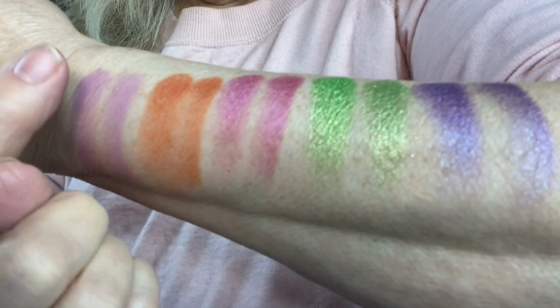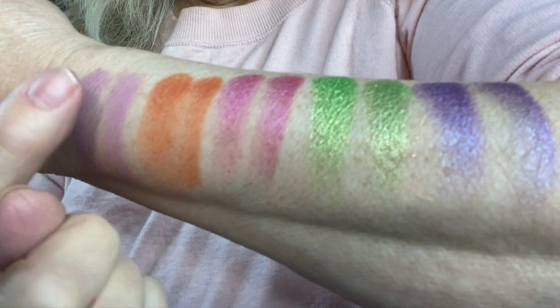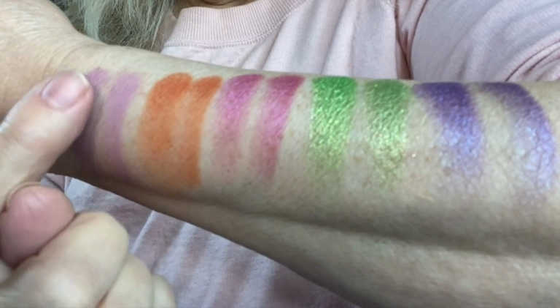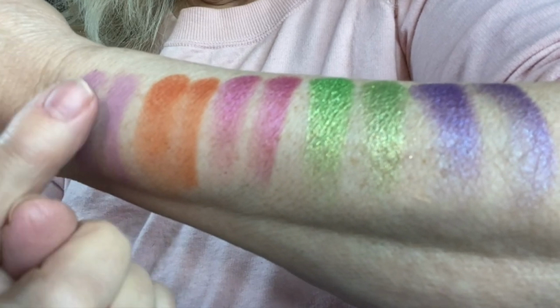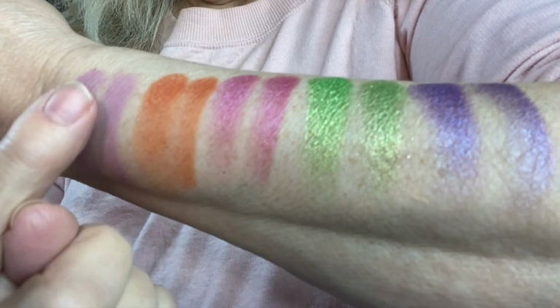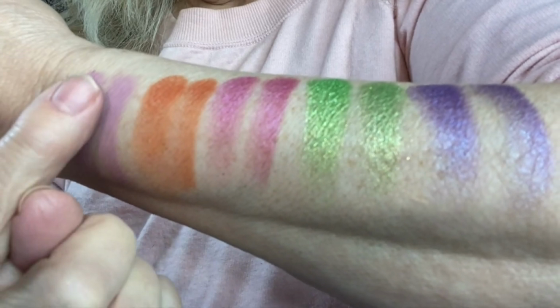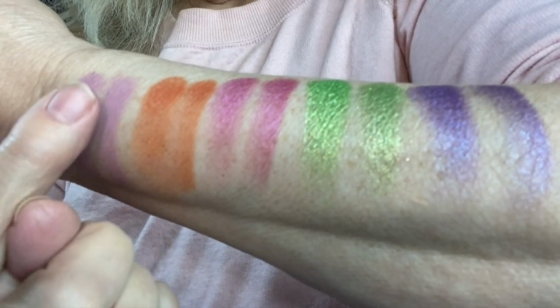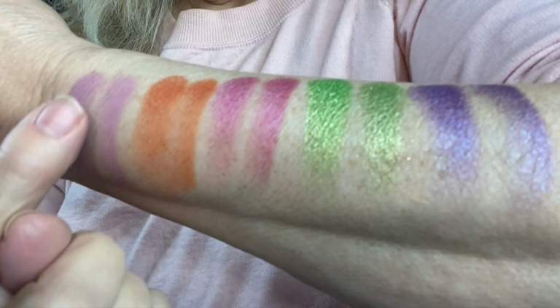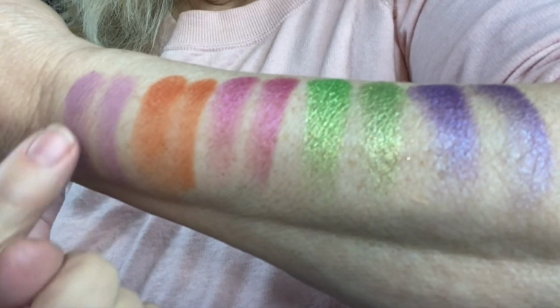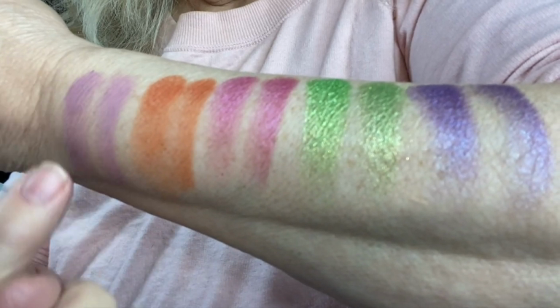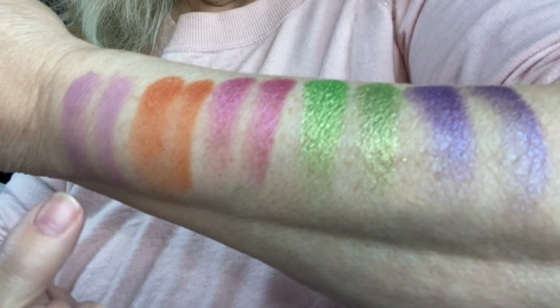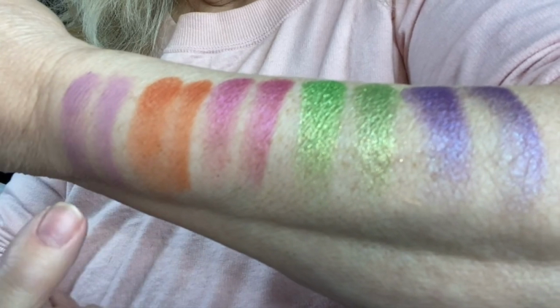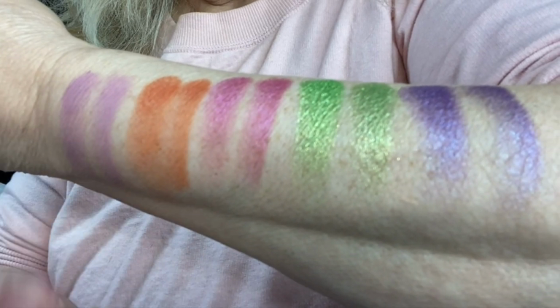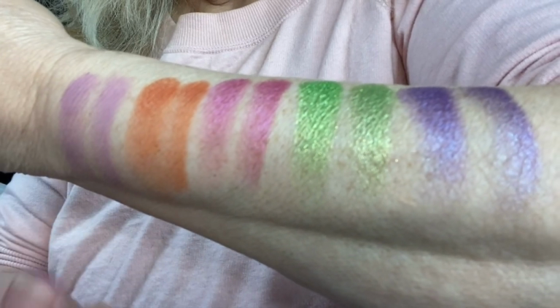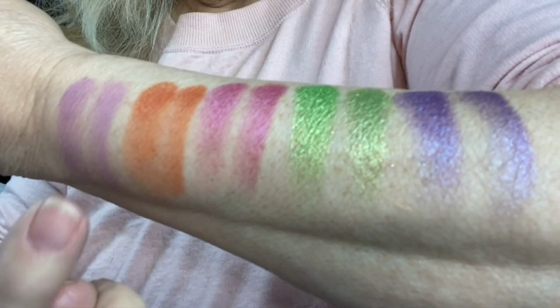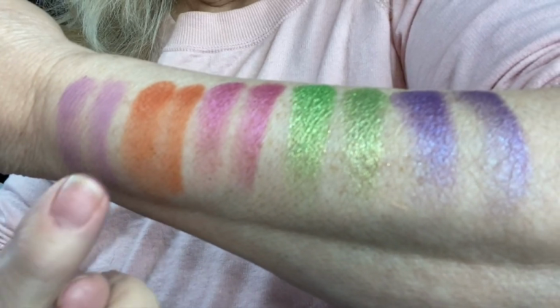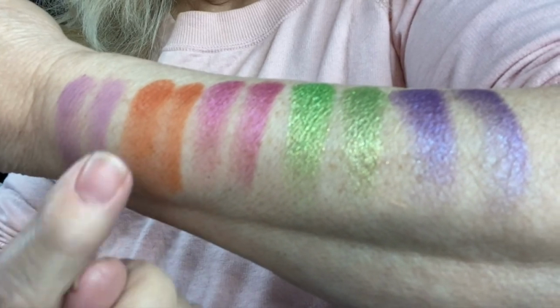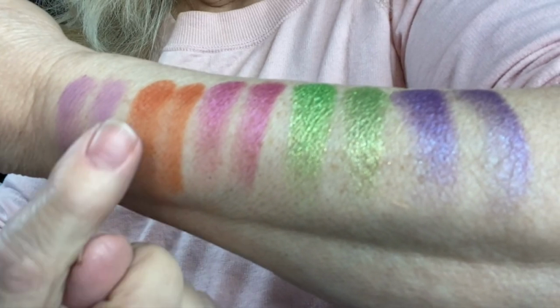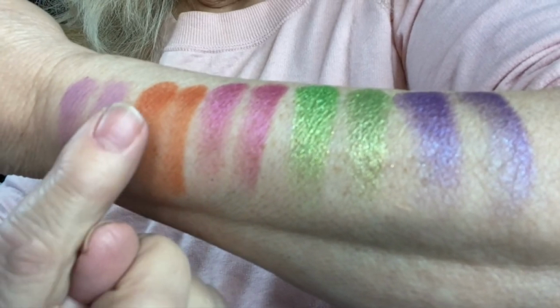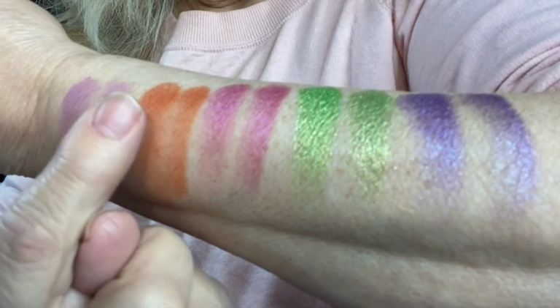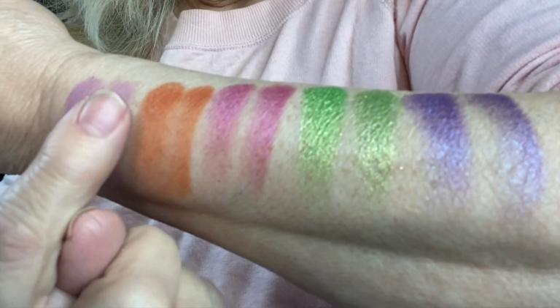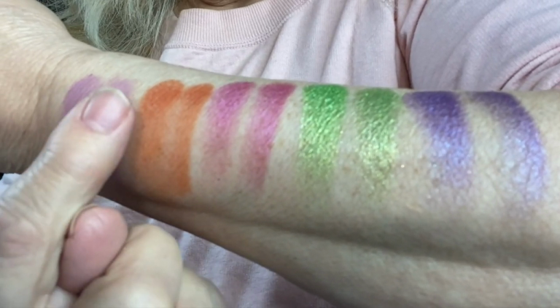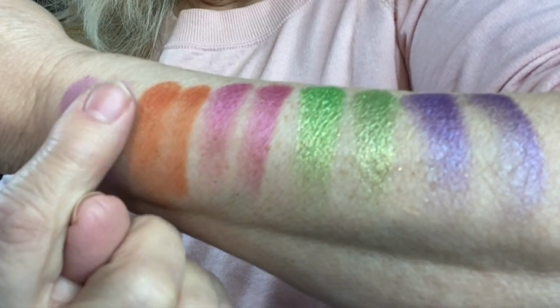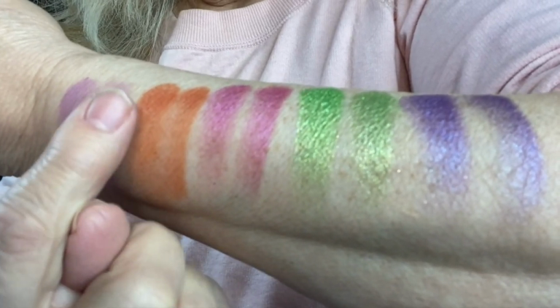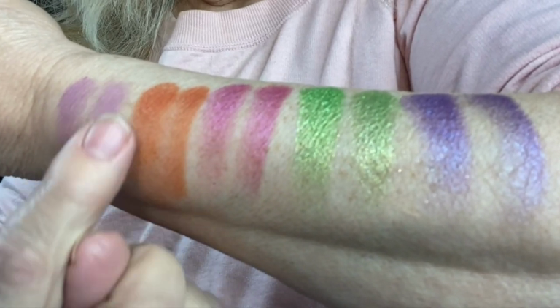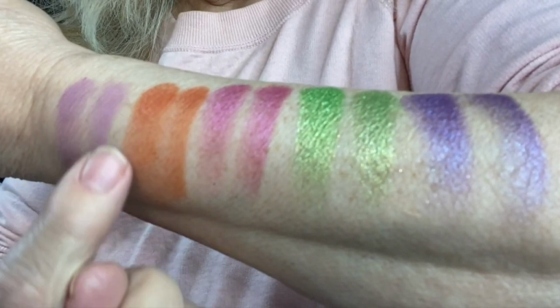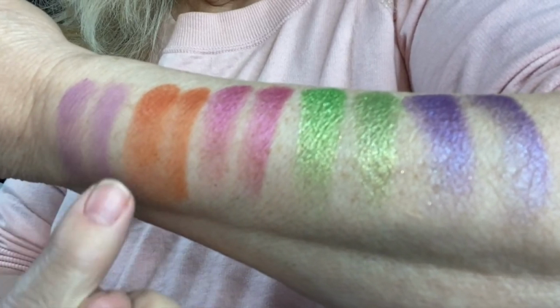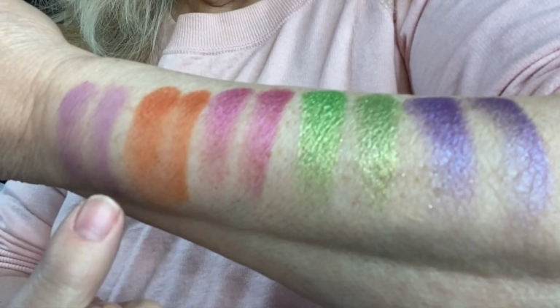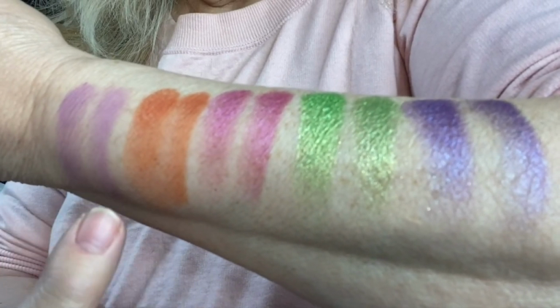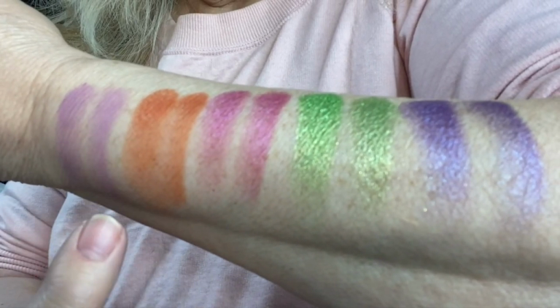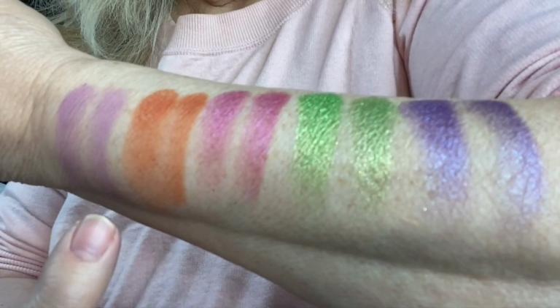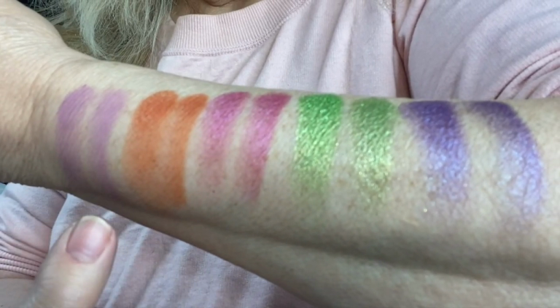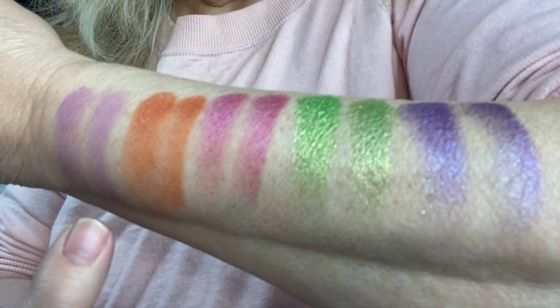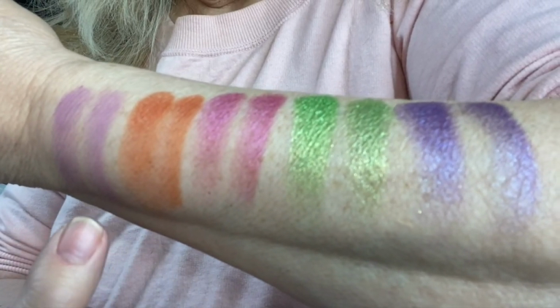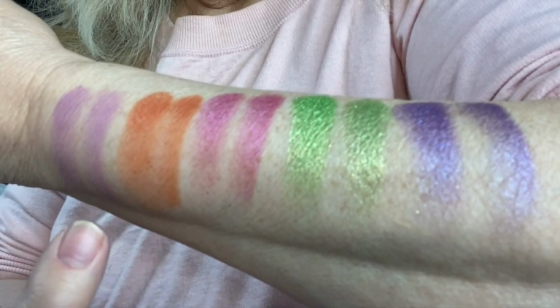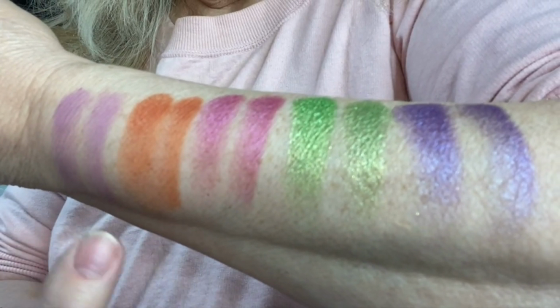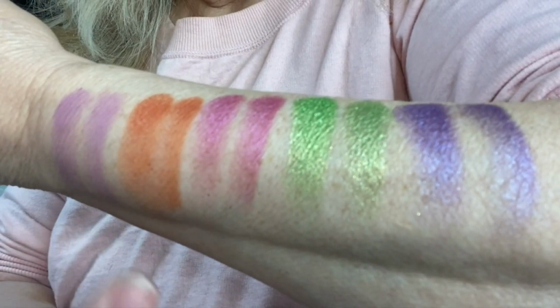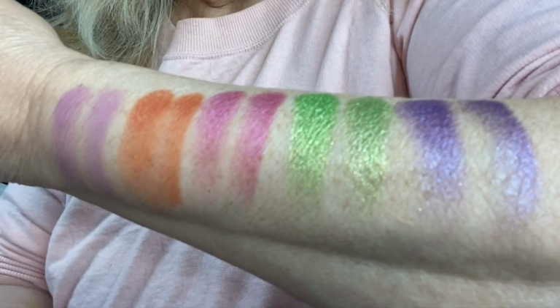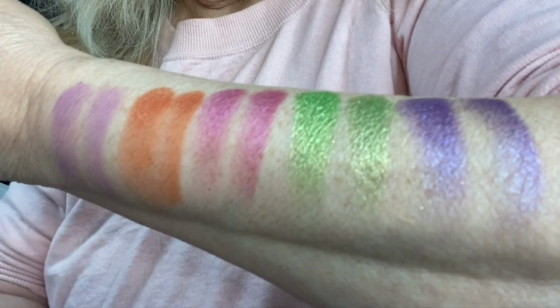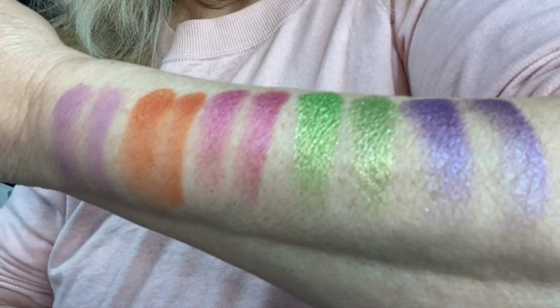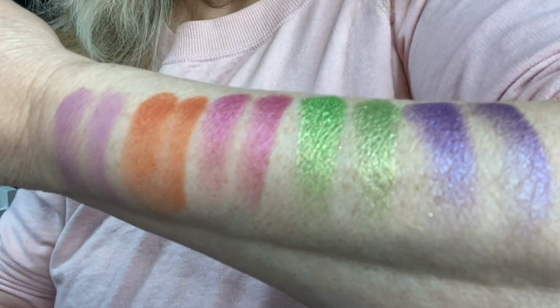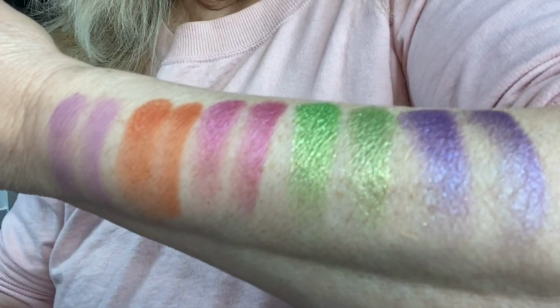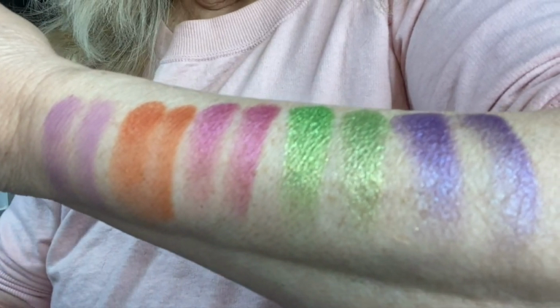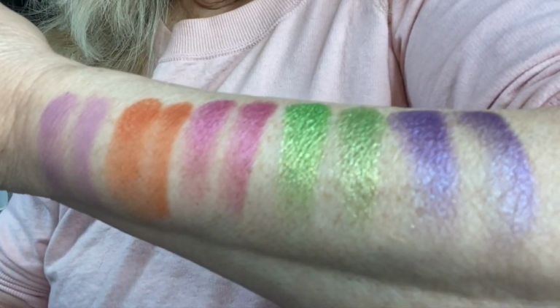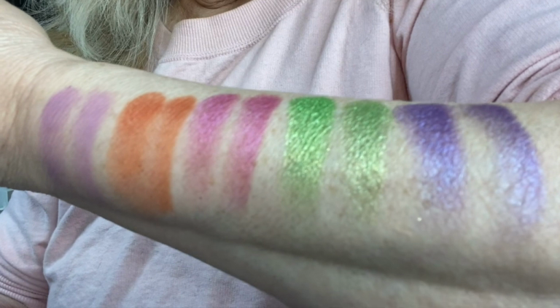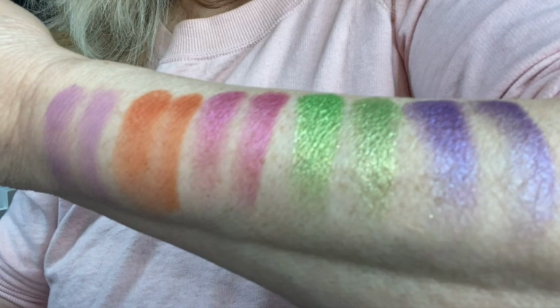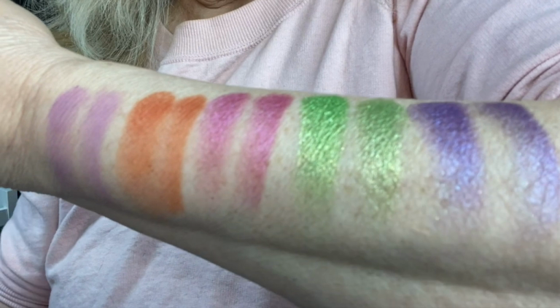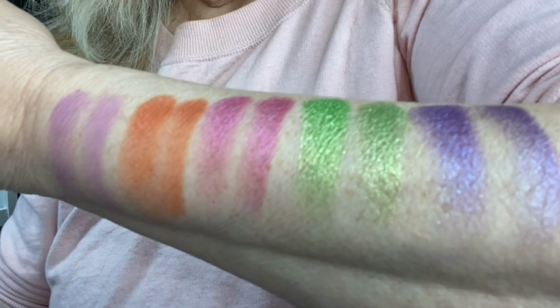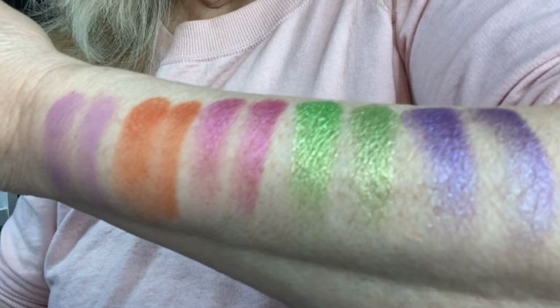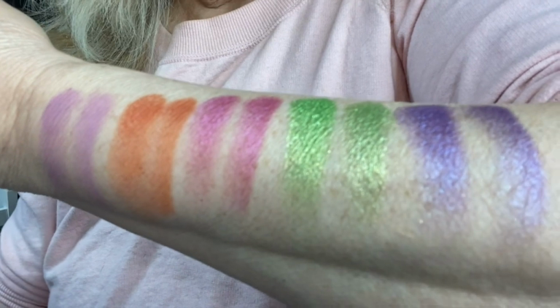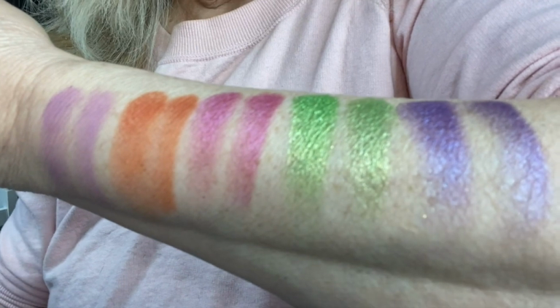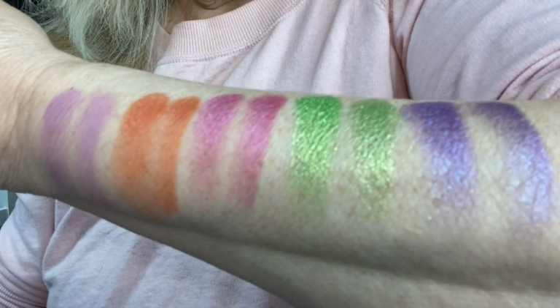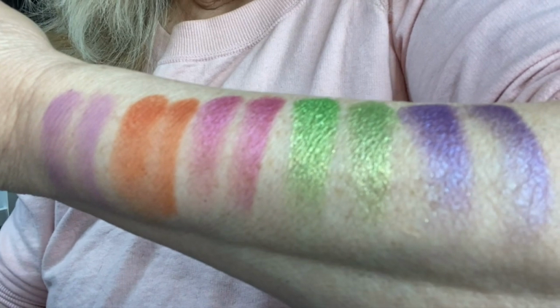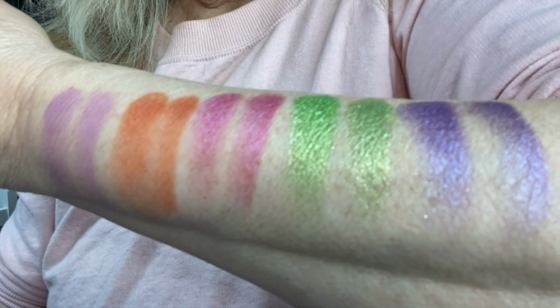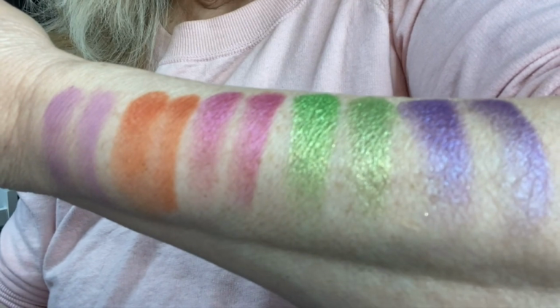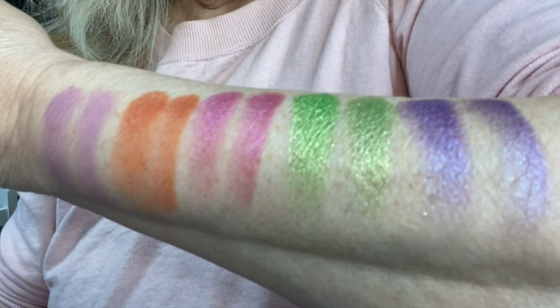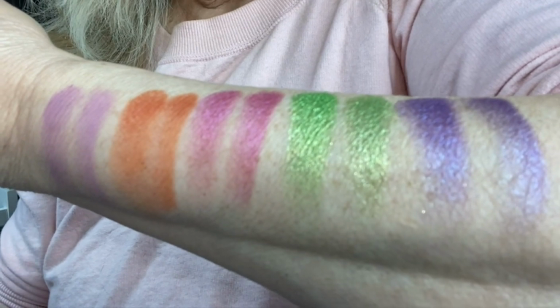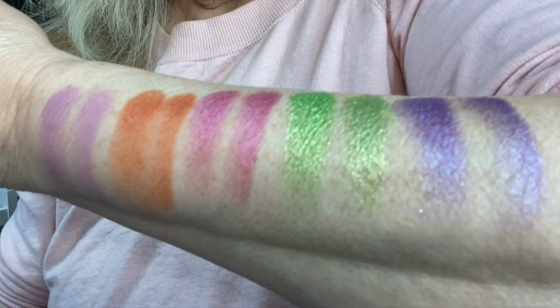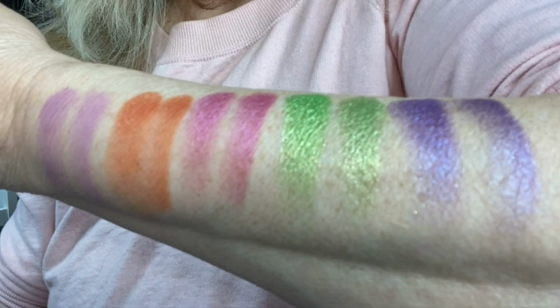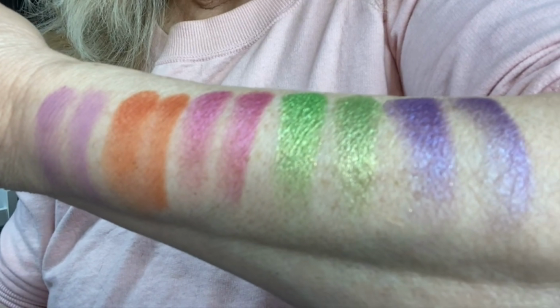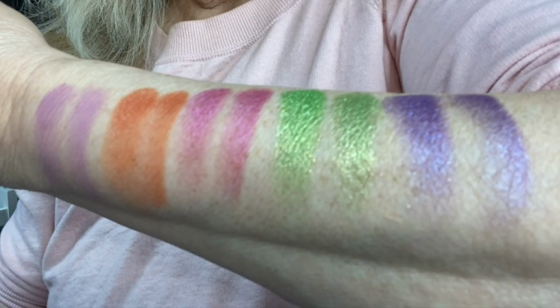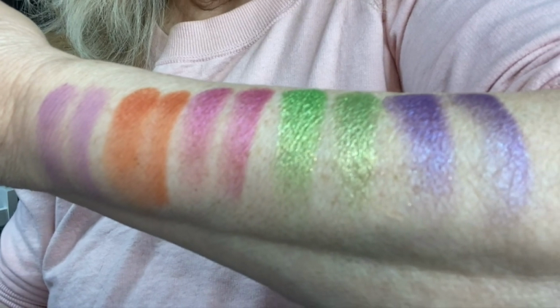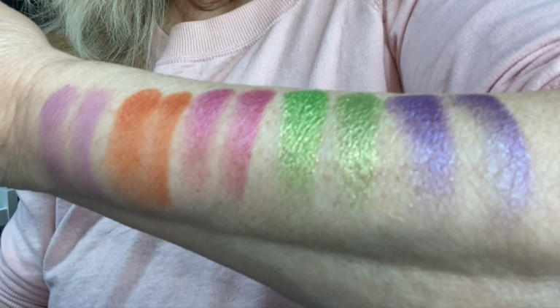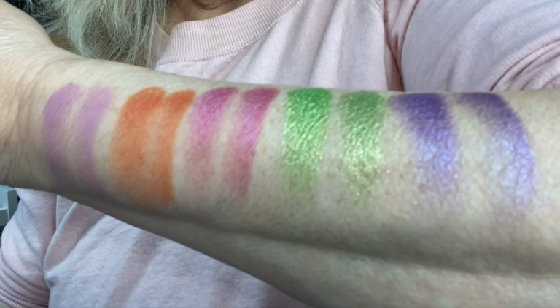This is a finger swatch, this is a brush swatch — I did run through them twice.